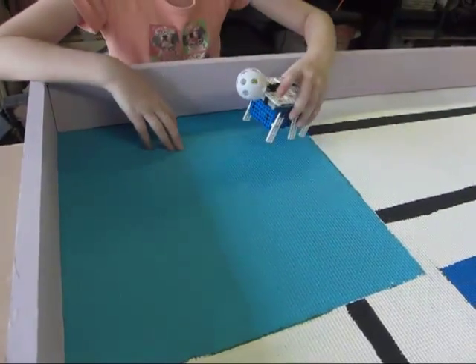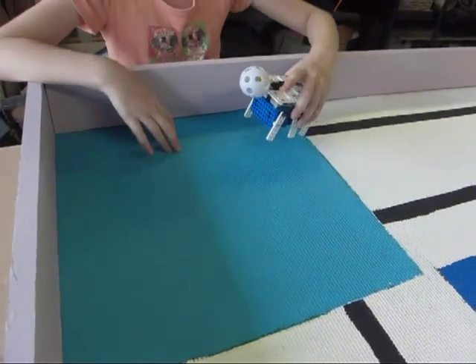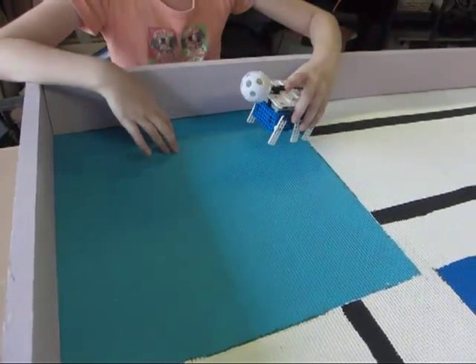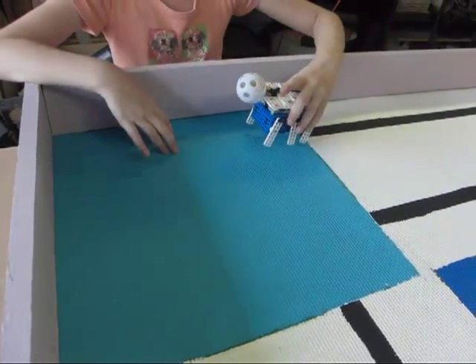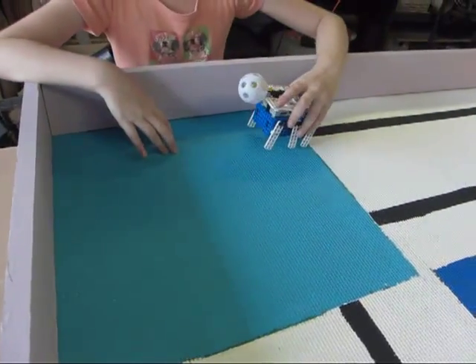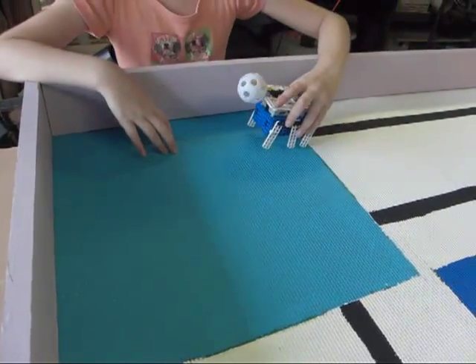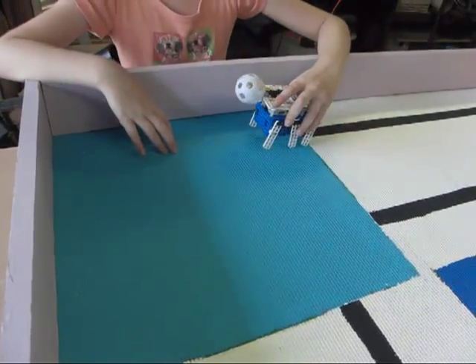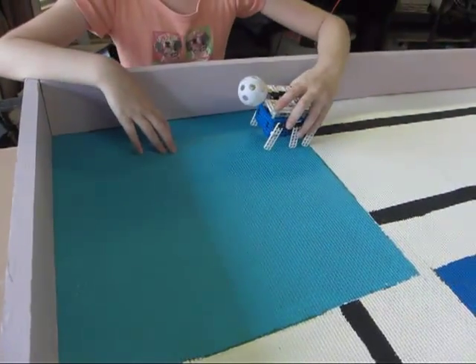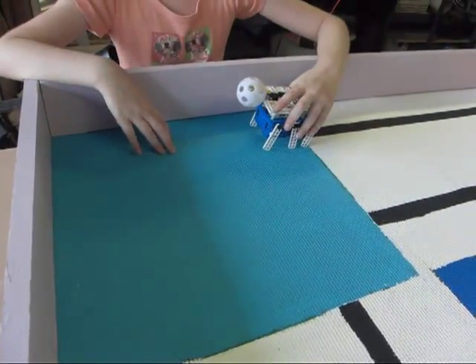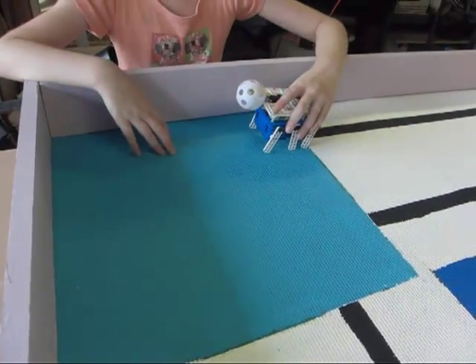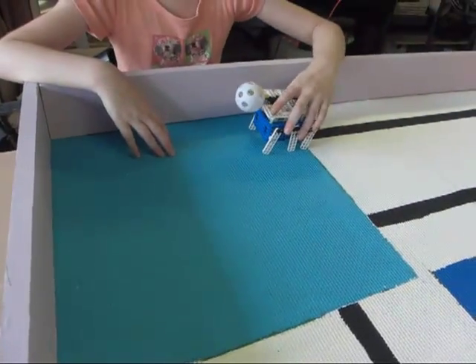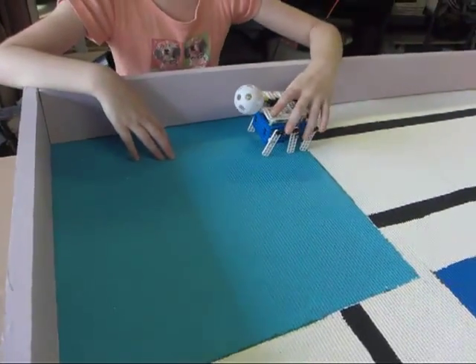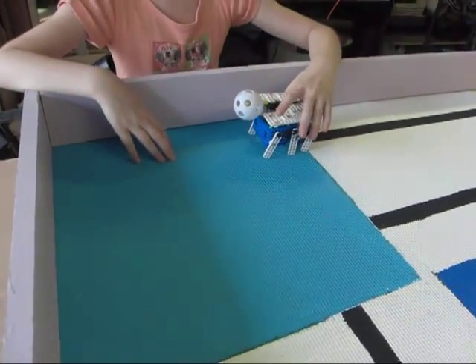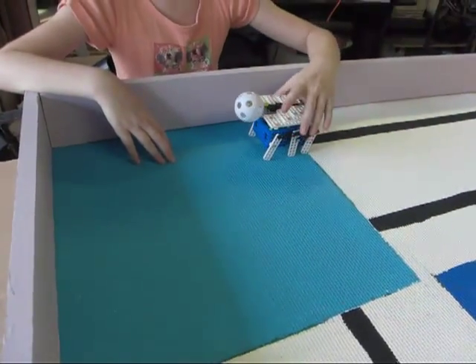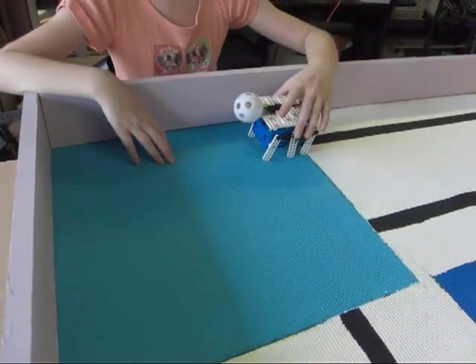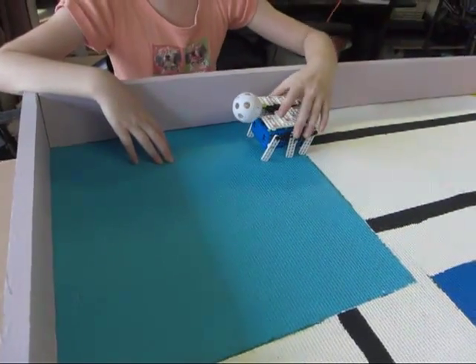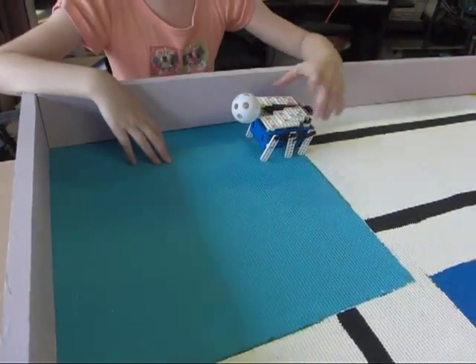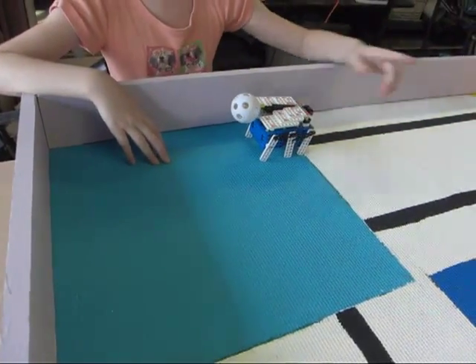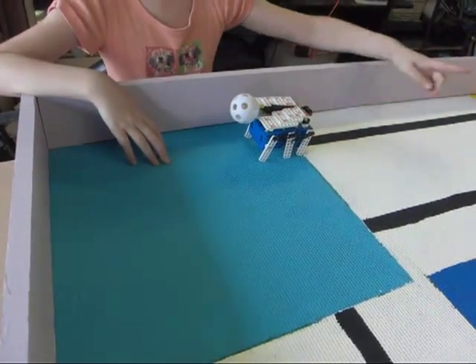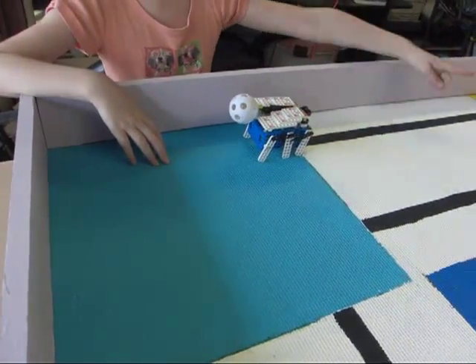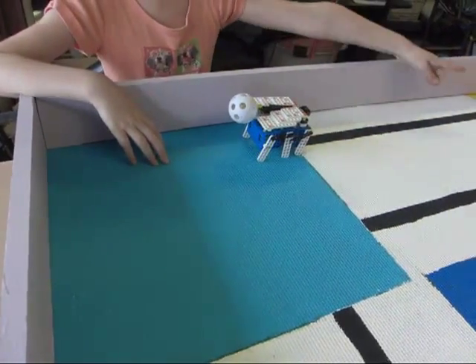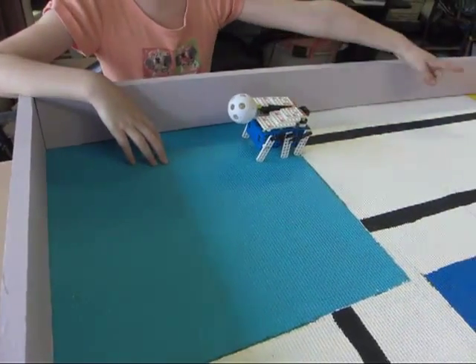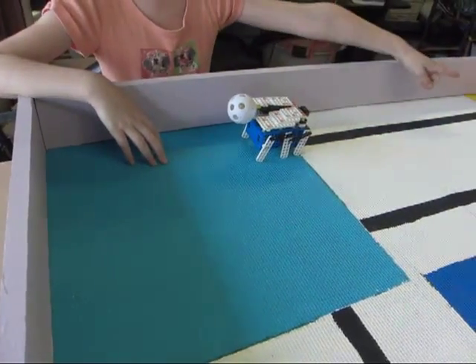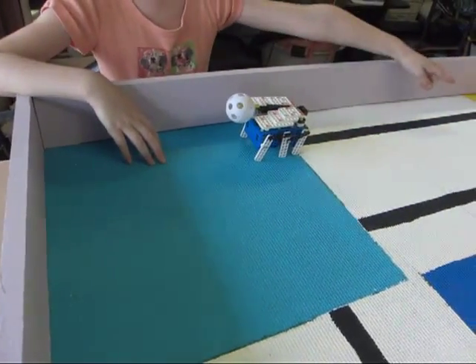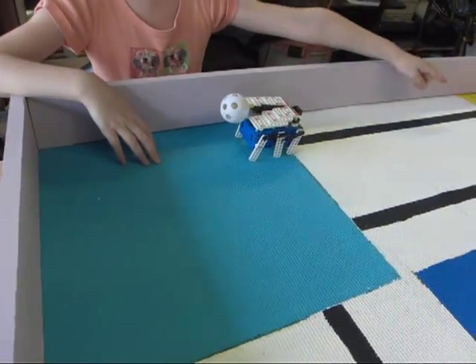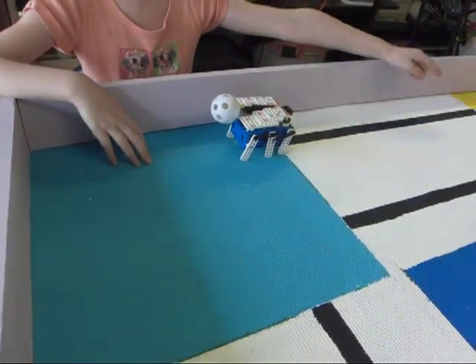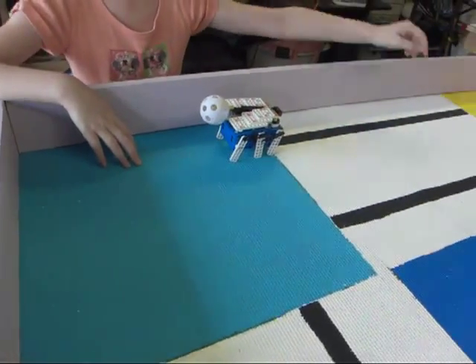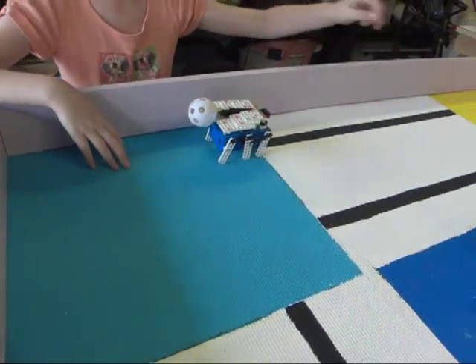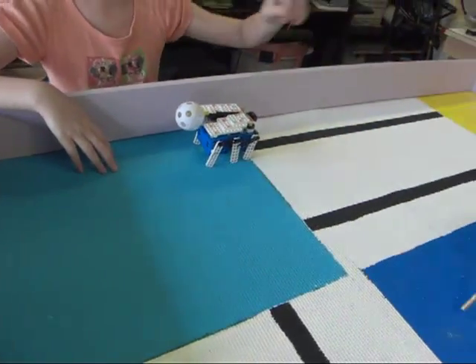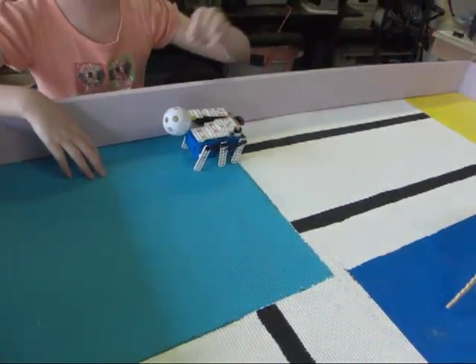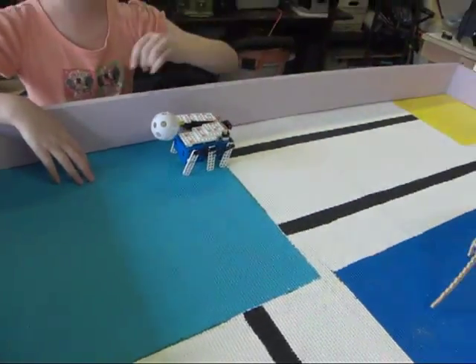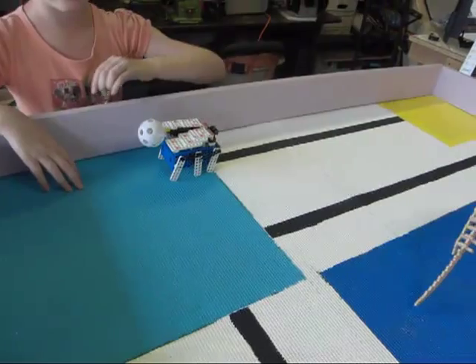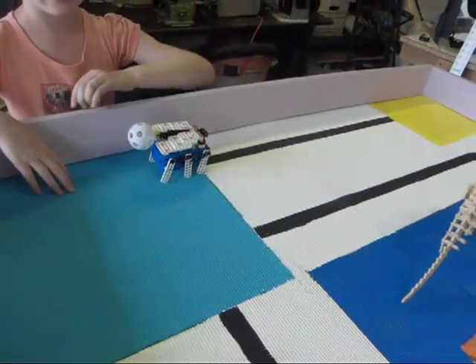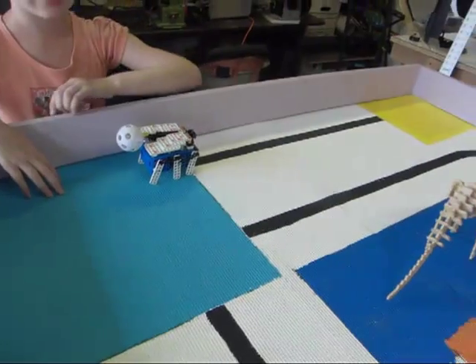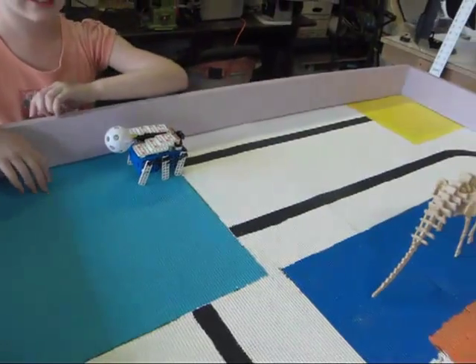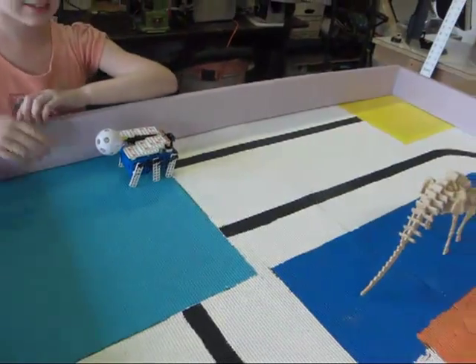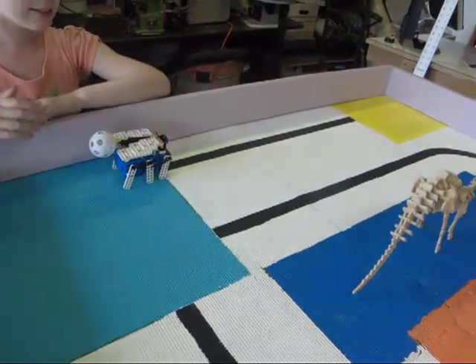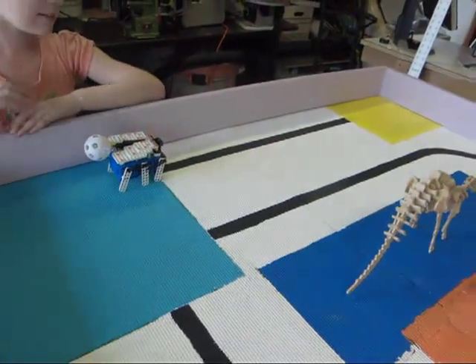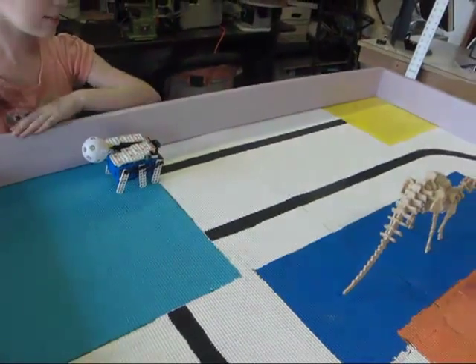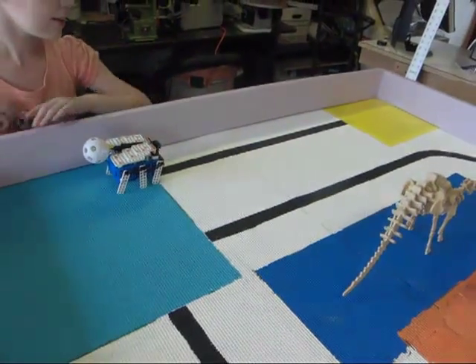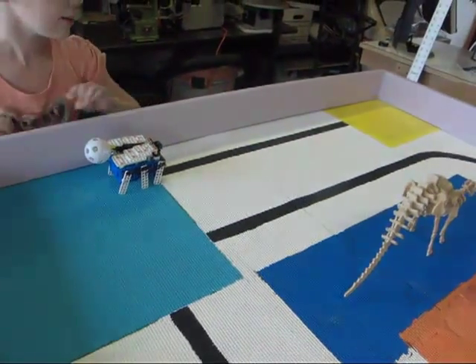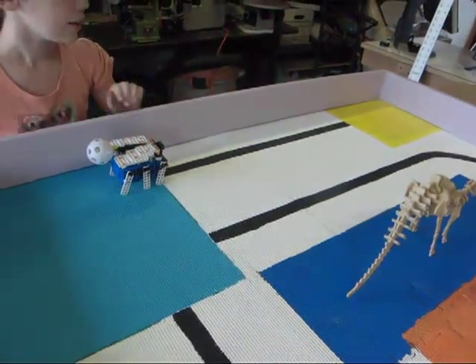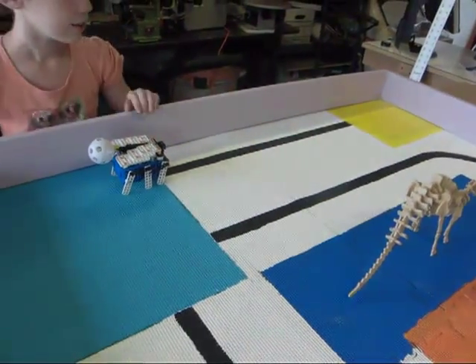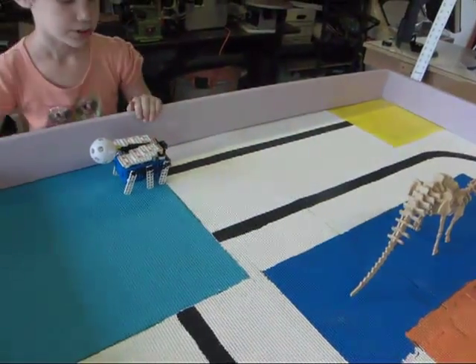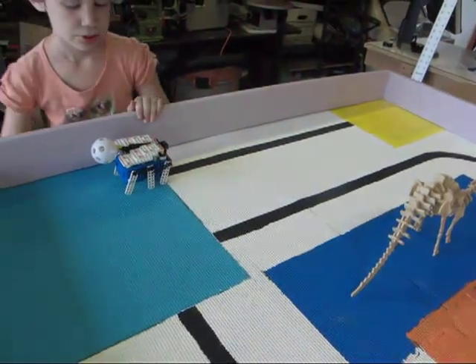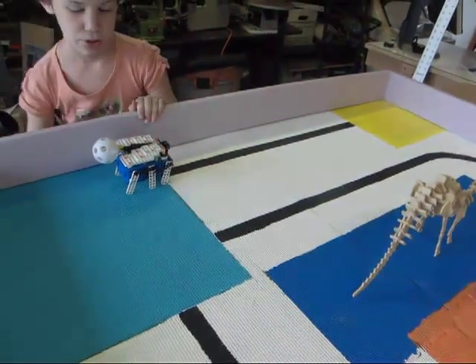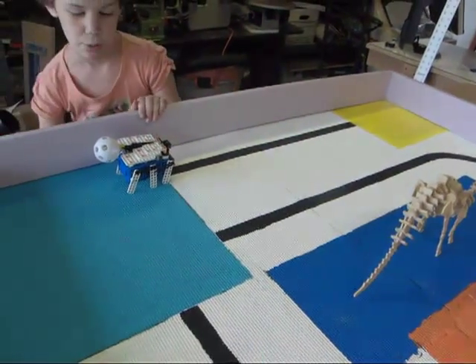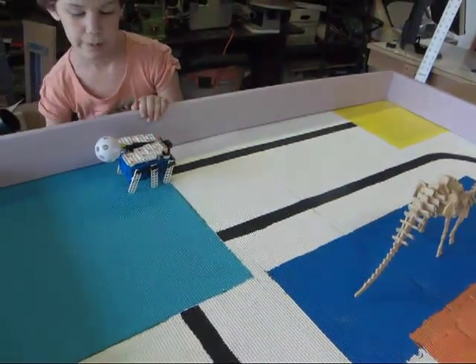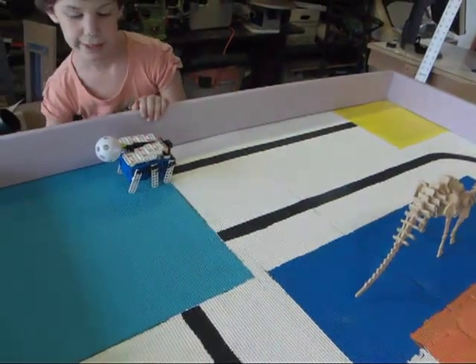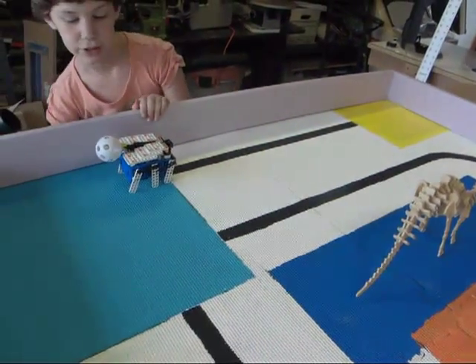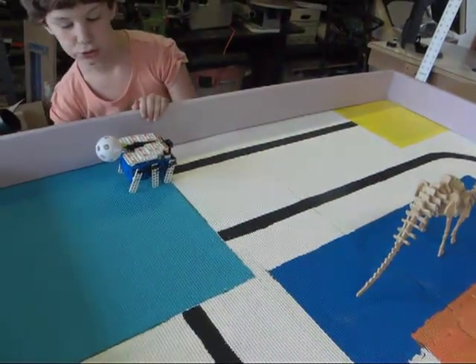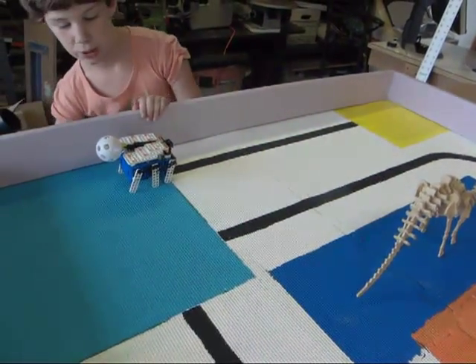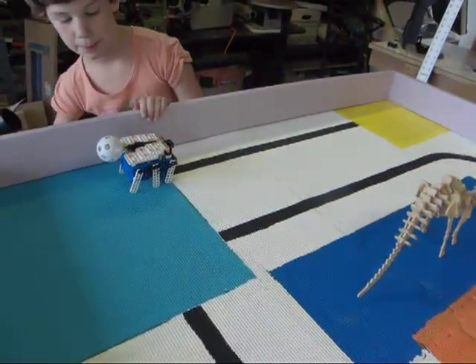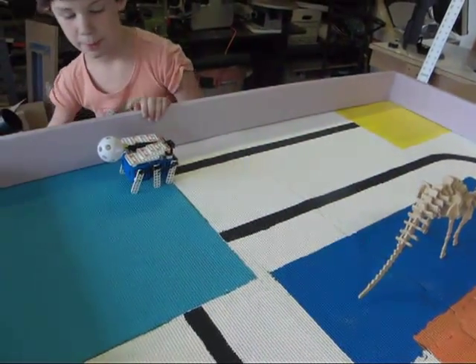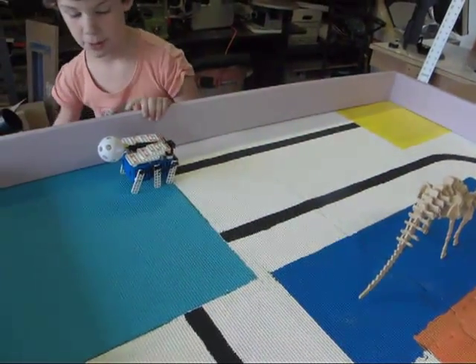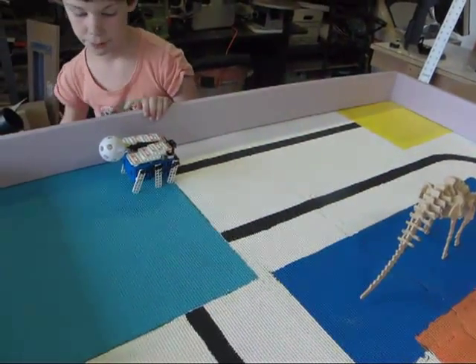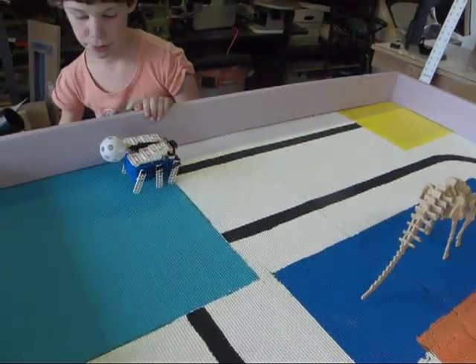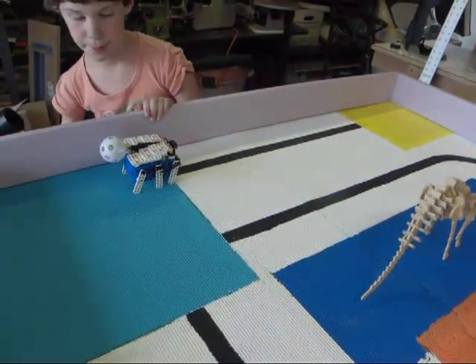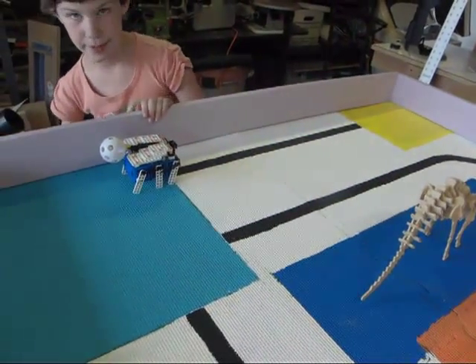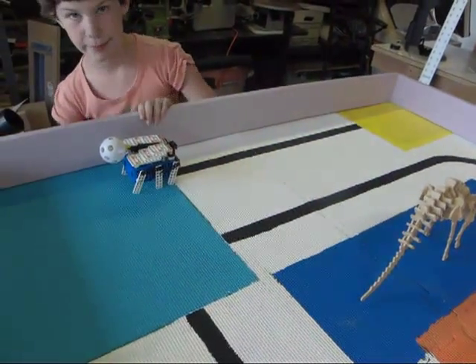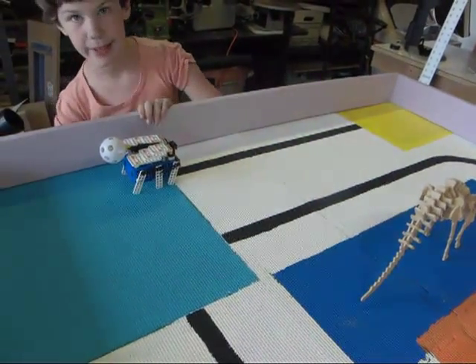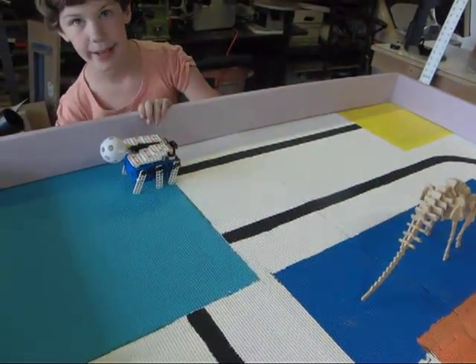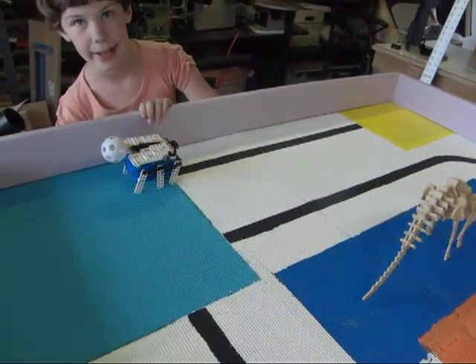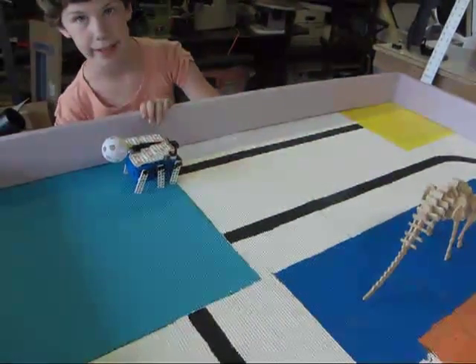We are now going to go to the yellow square — the nest — so that we can drop off the baby egg.